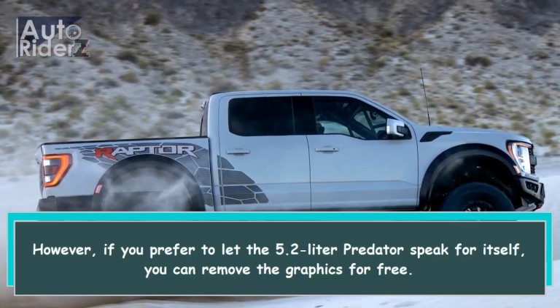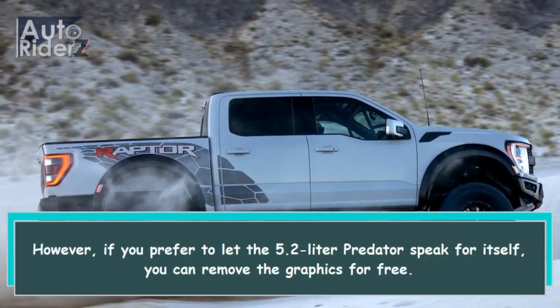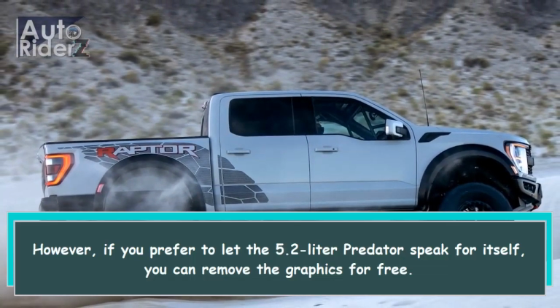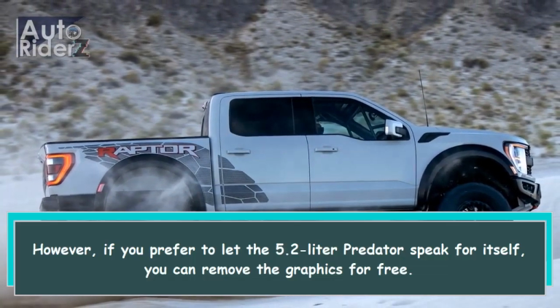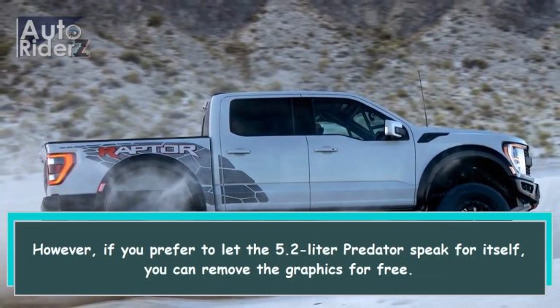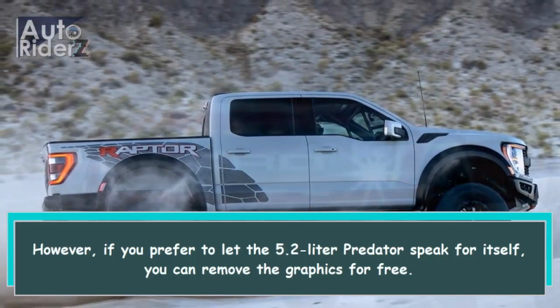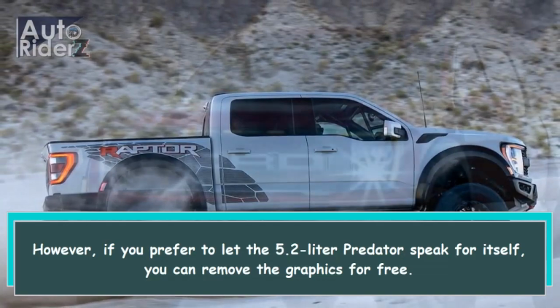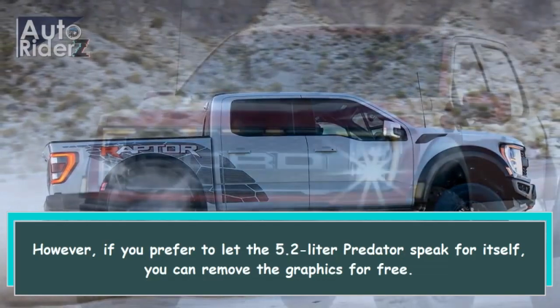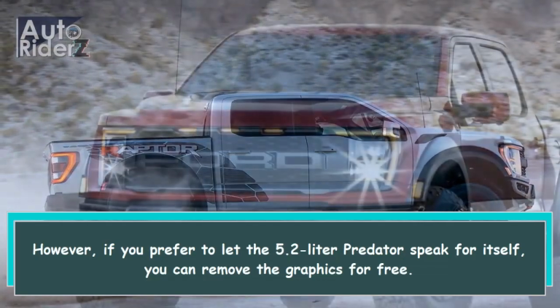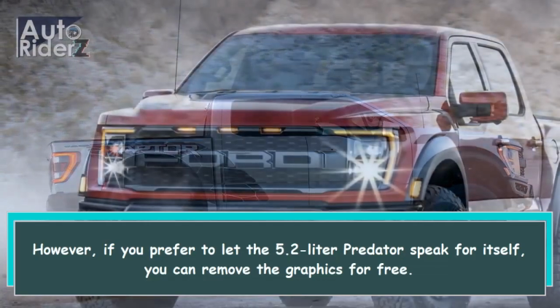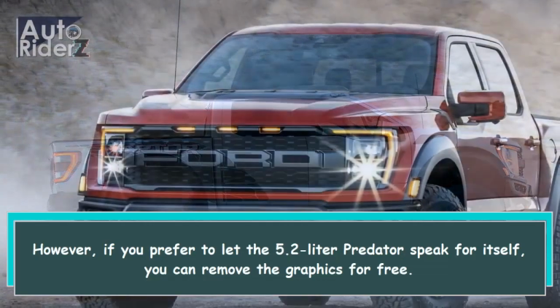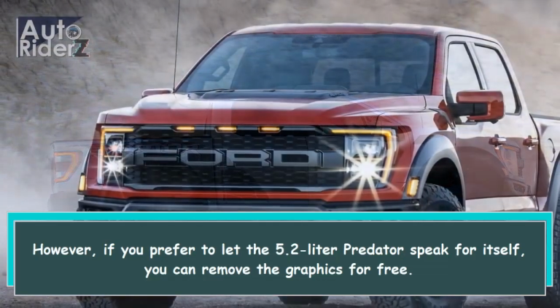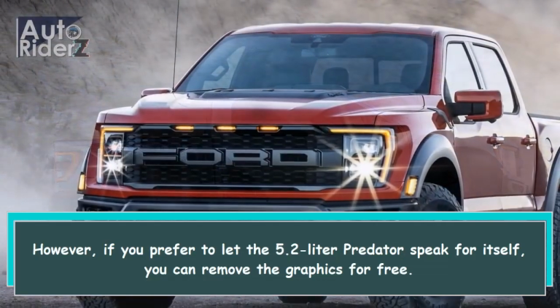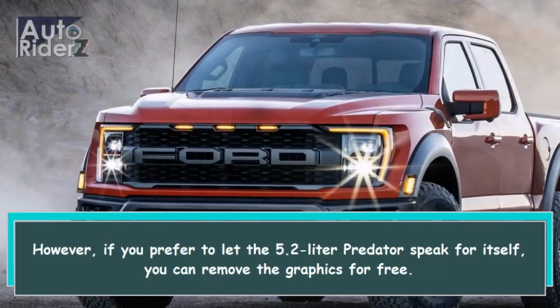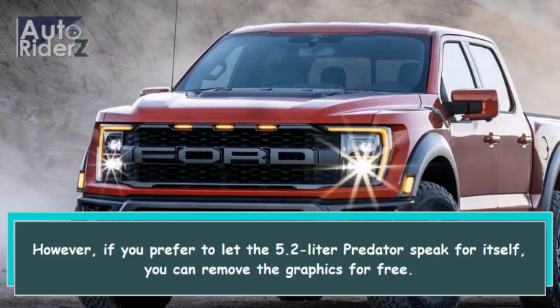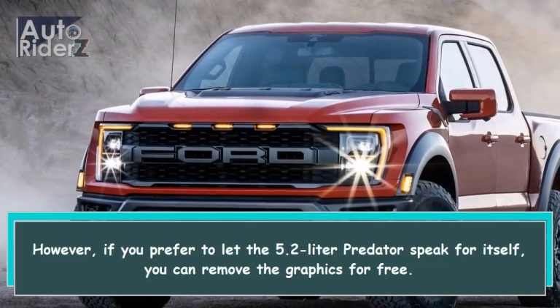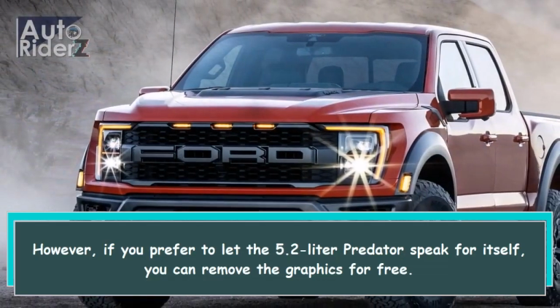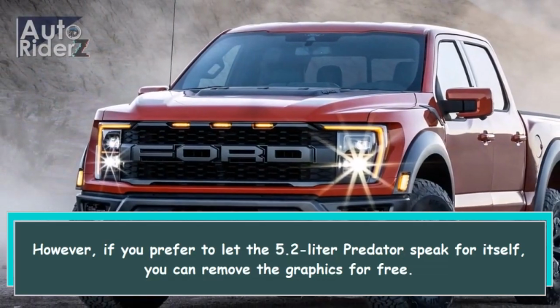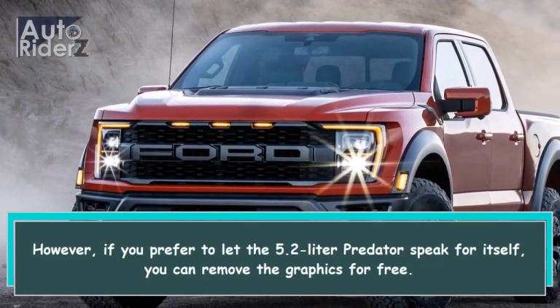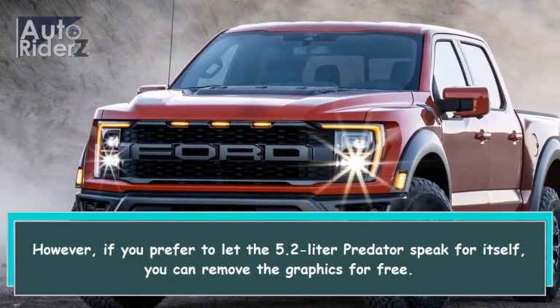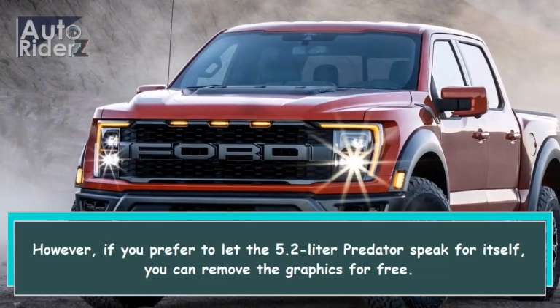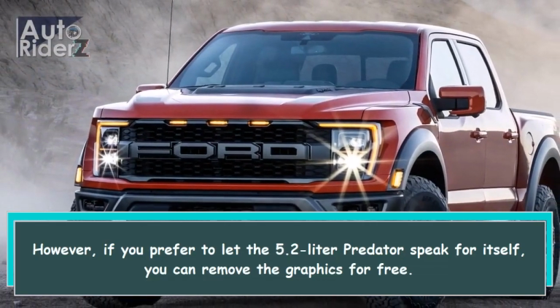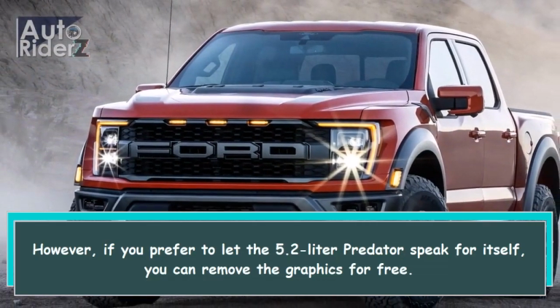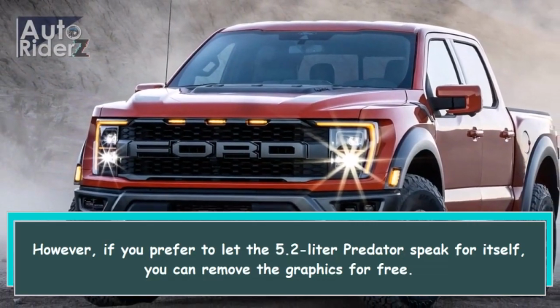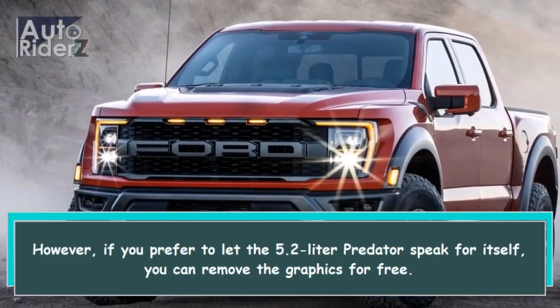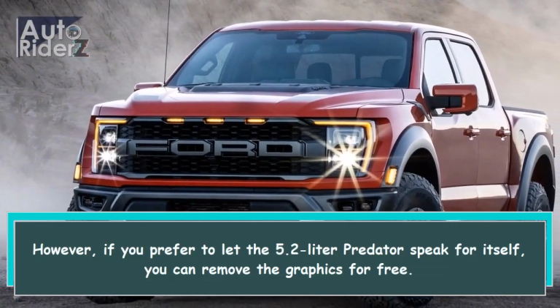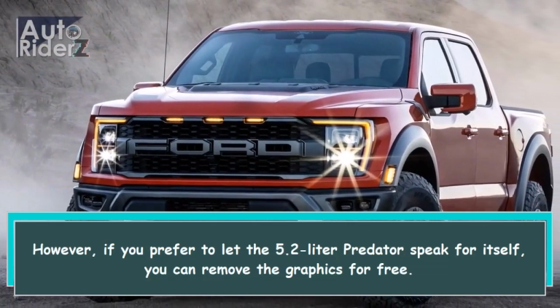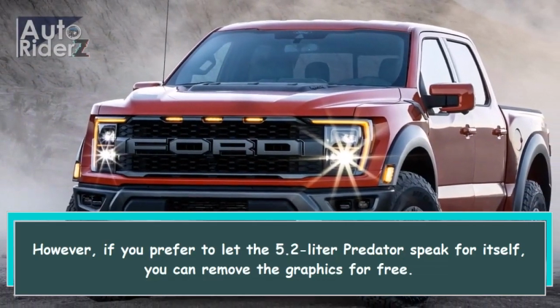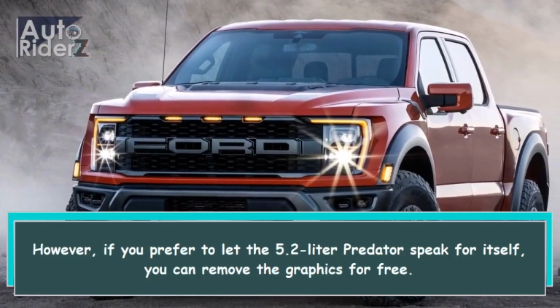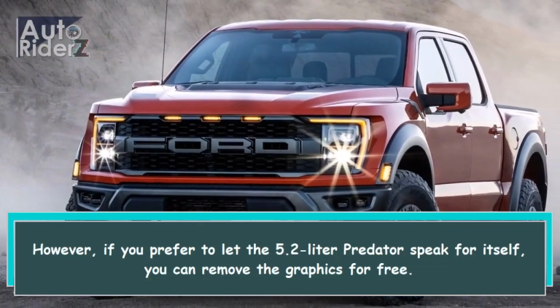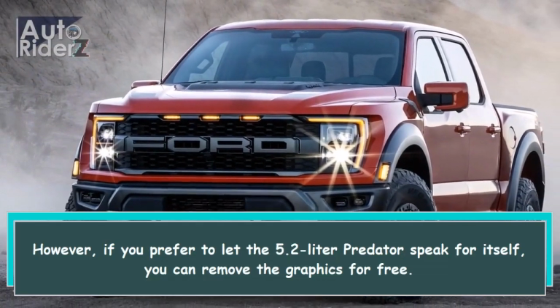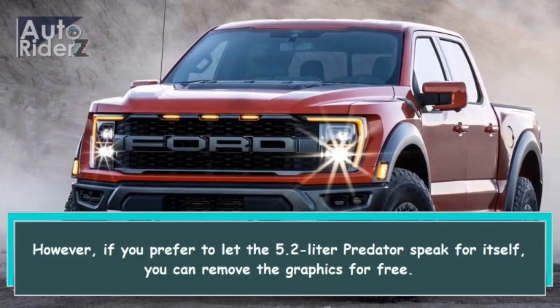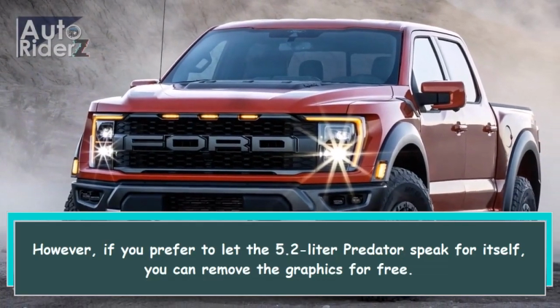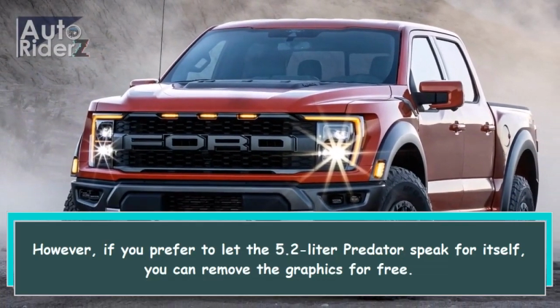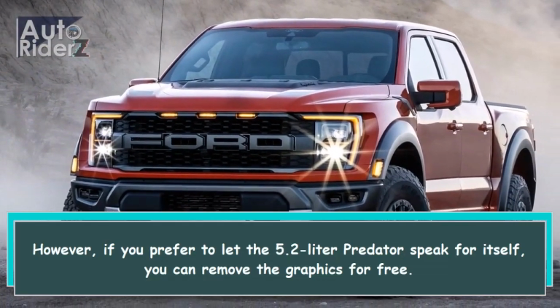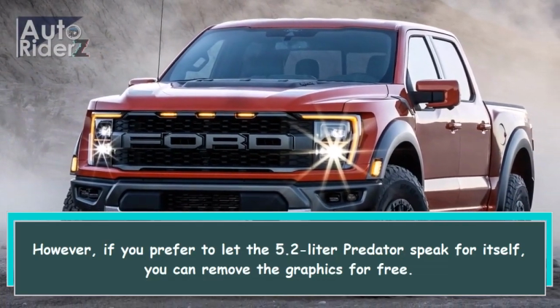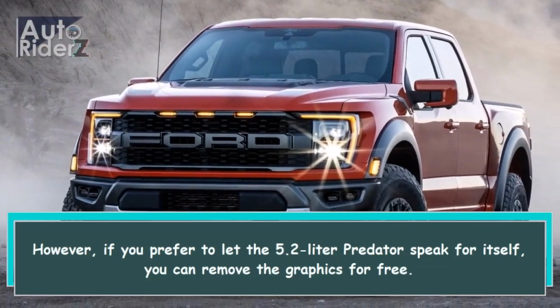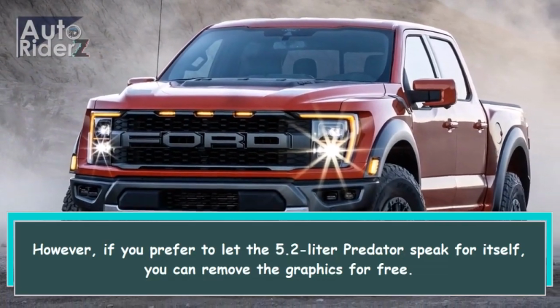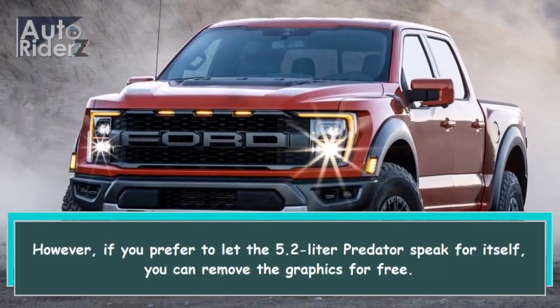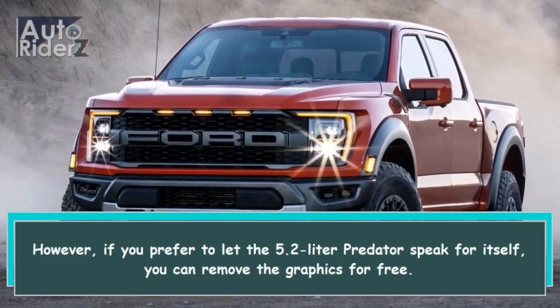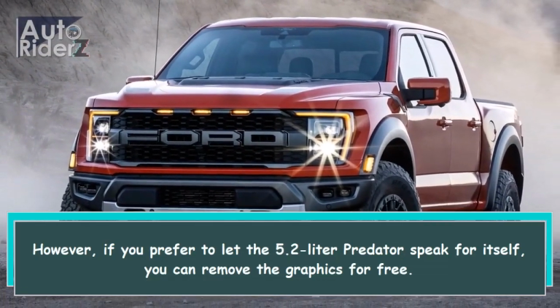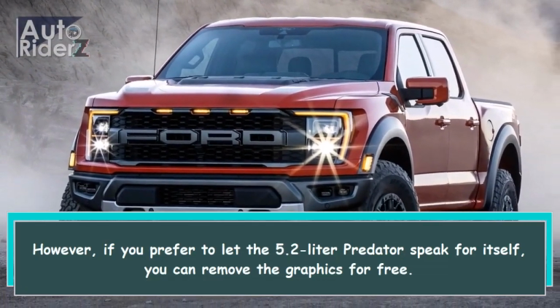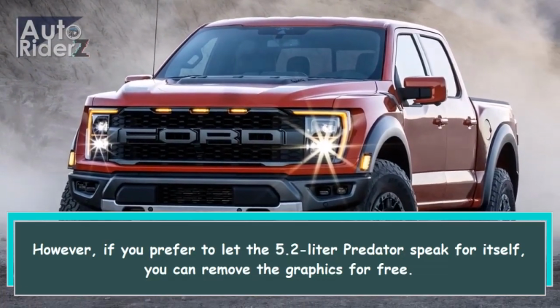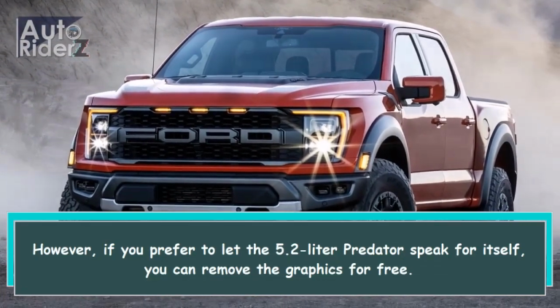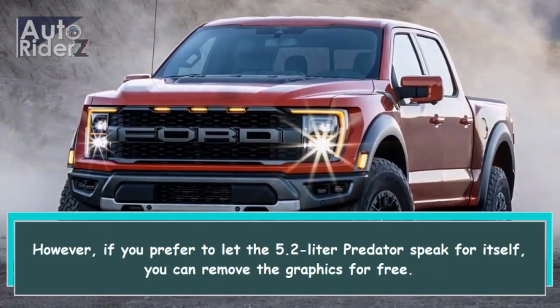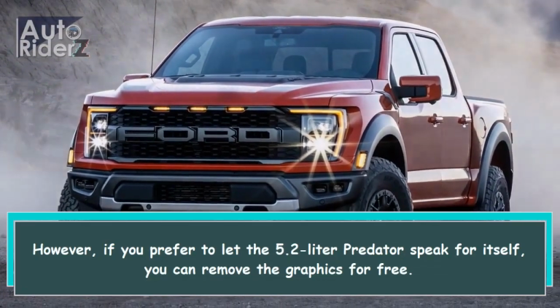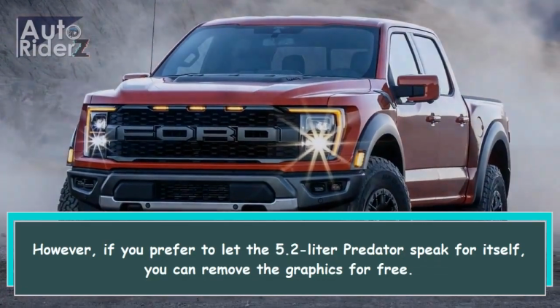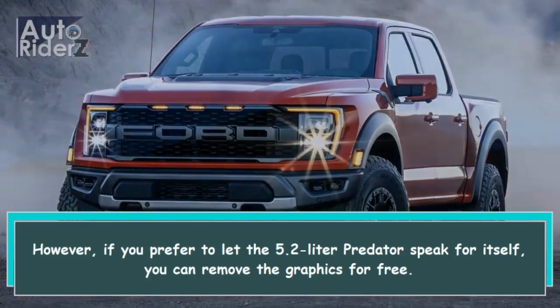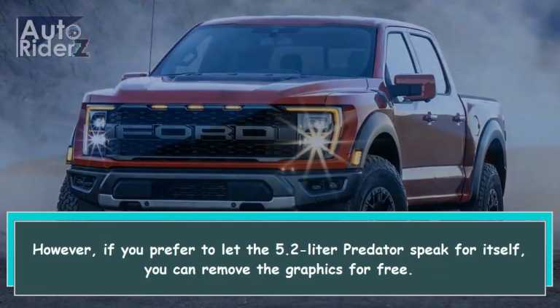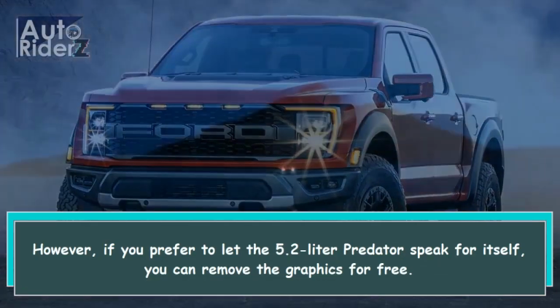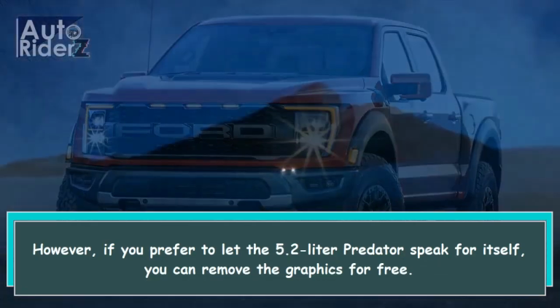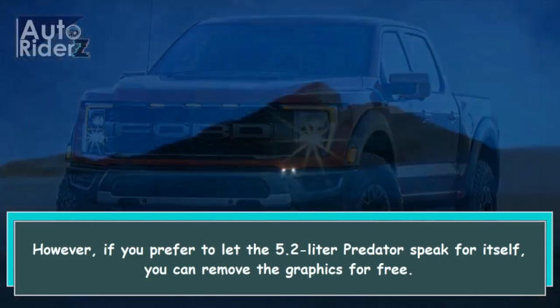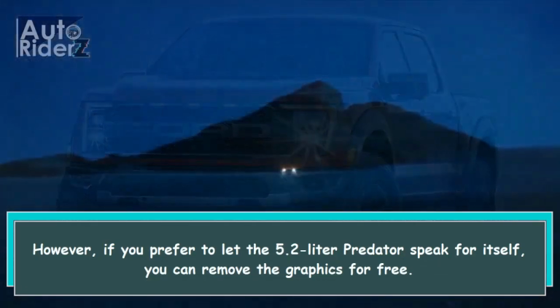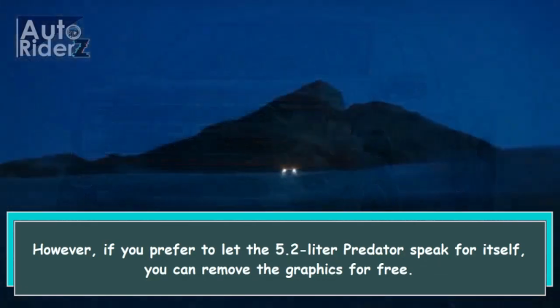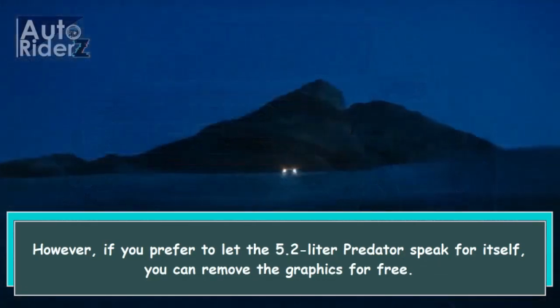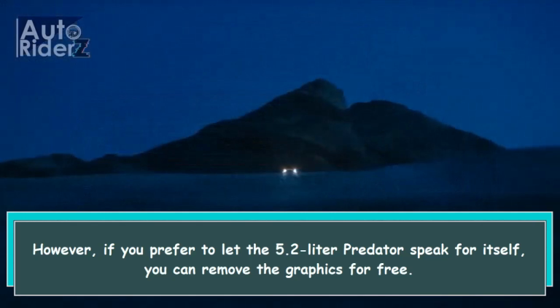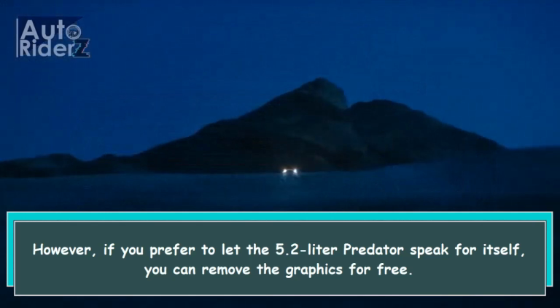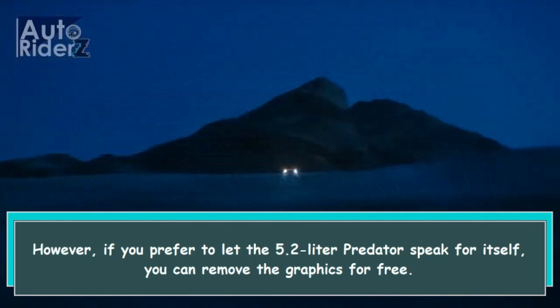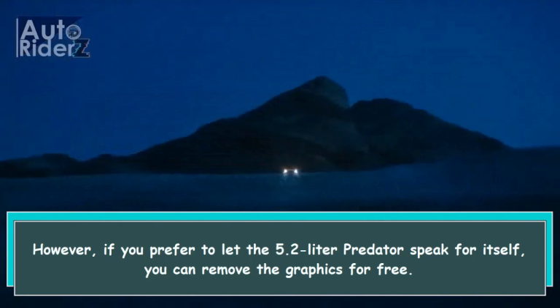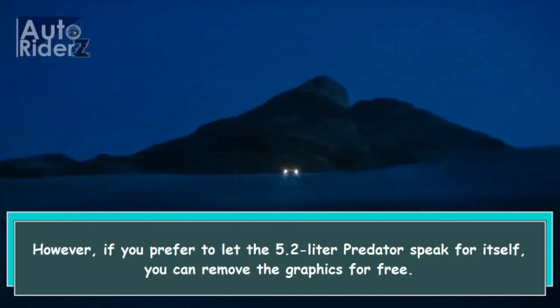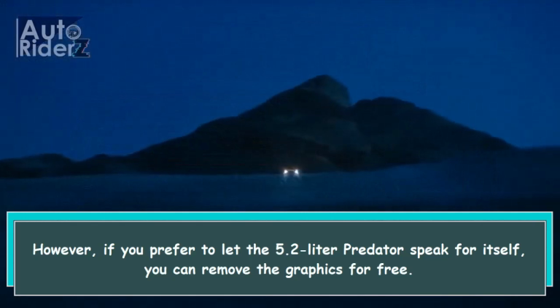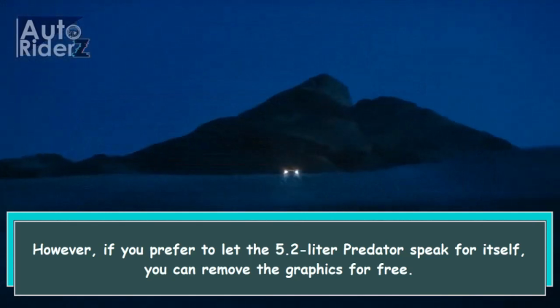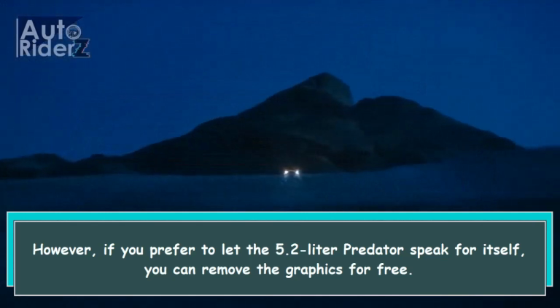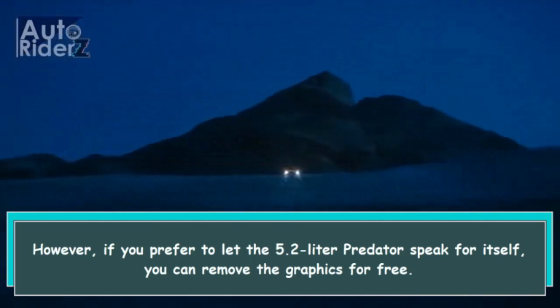However, if you prefer to let the 5.2-liter Predator speak for itself, you can remove the graphics for free.